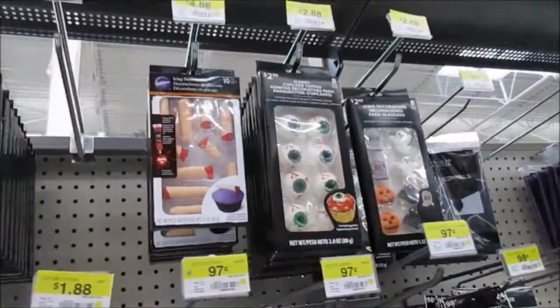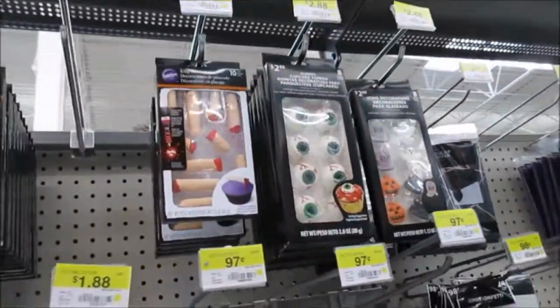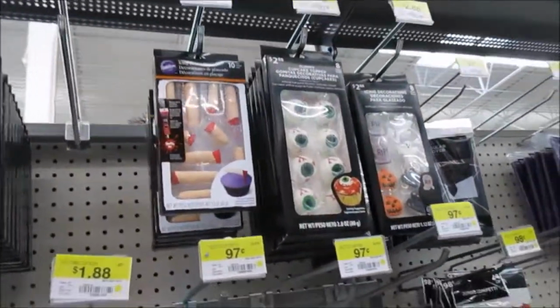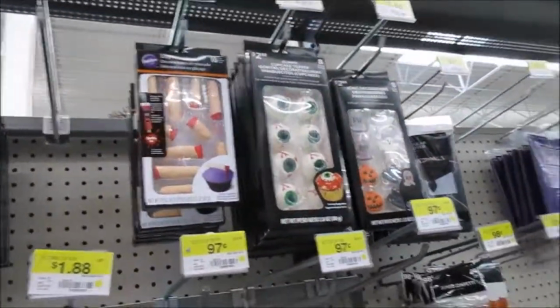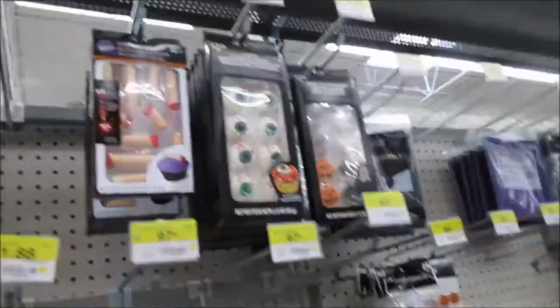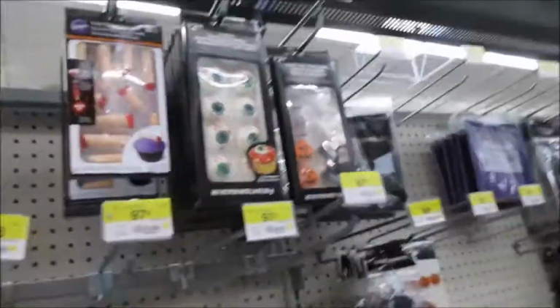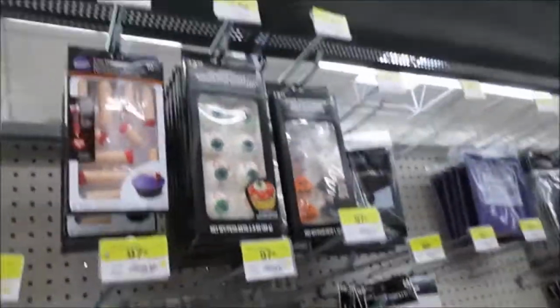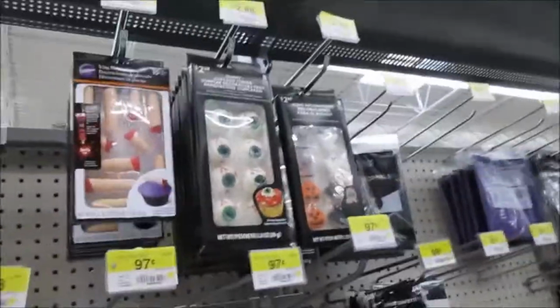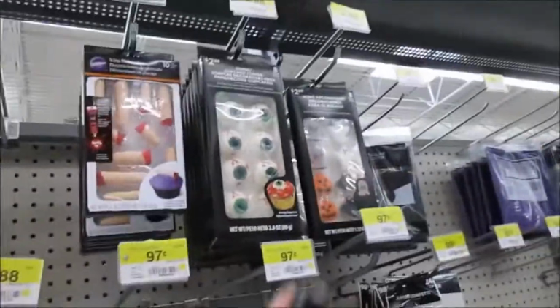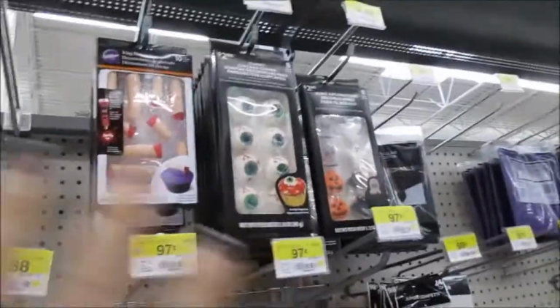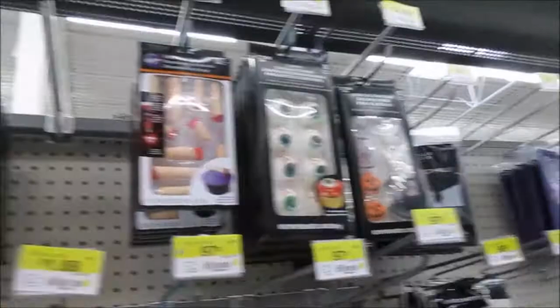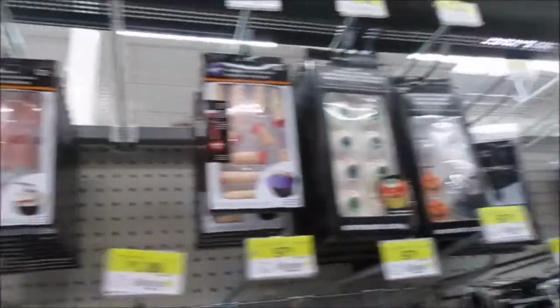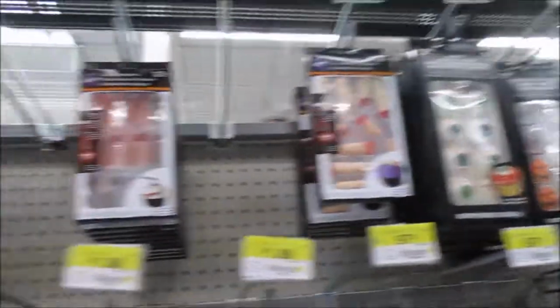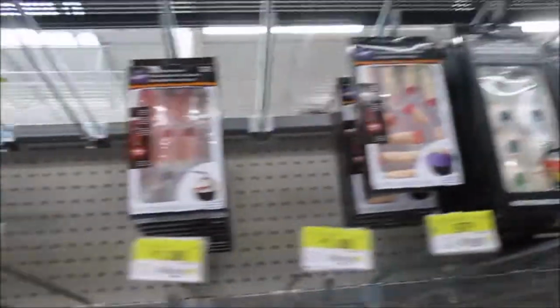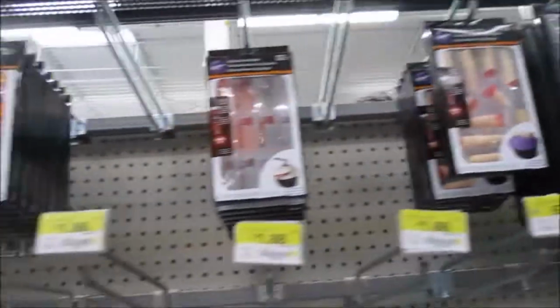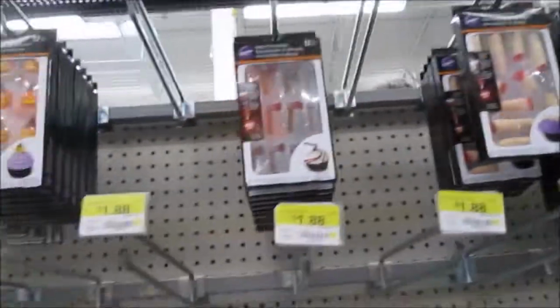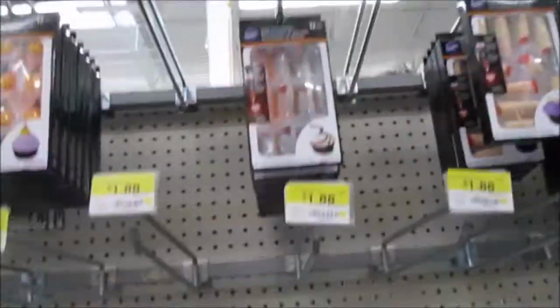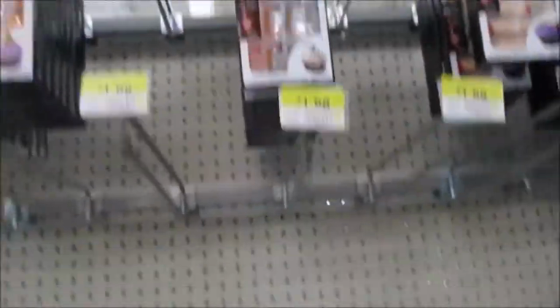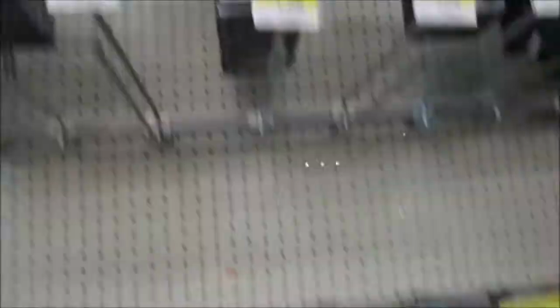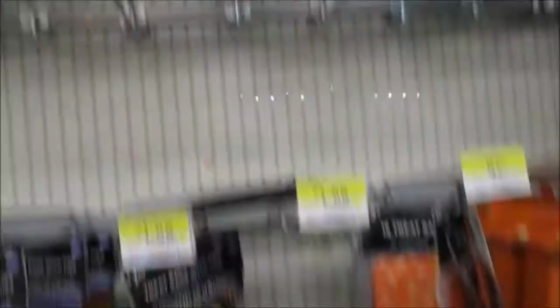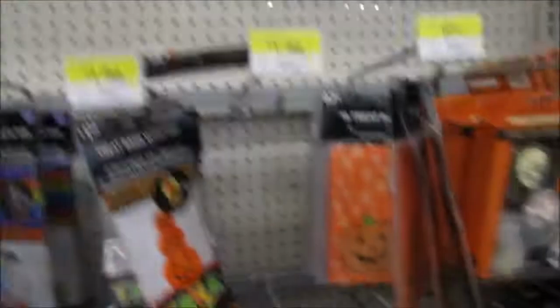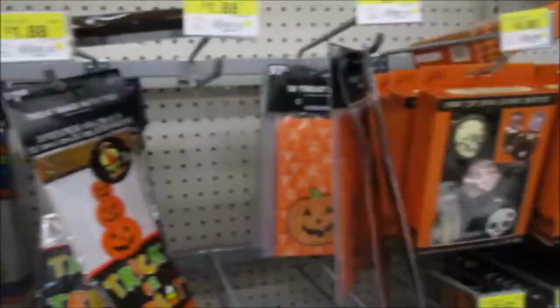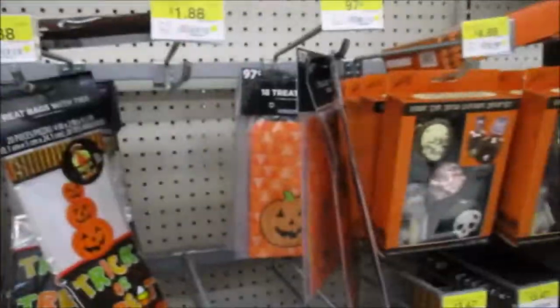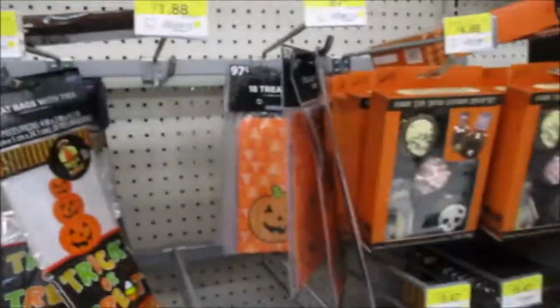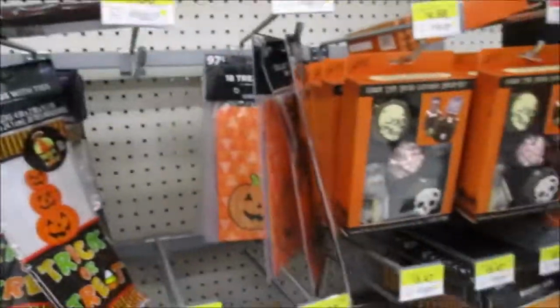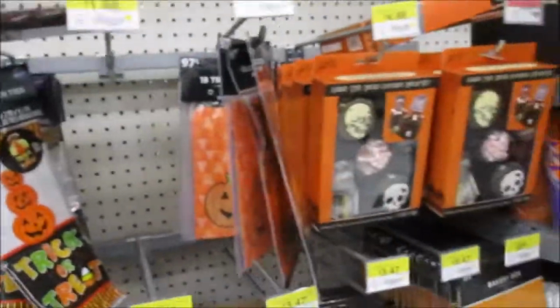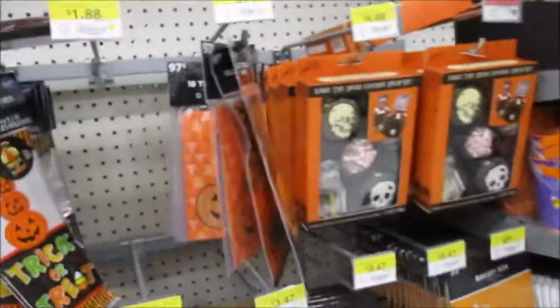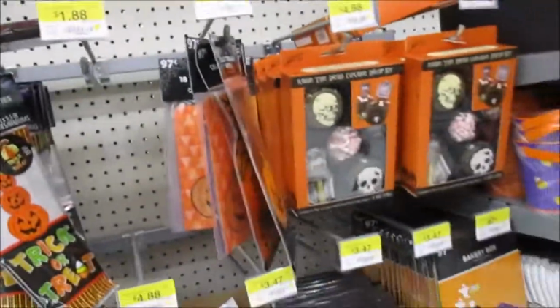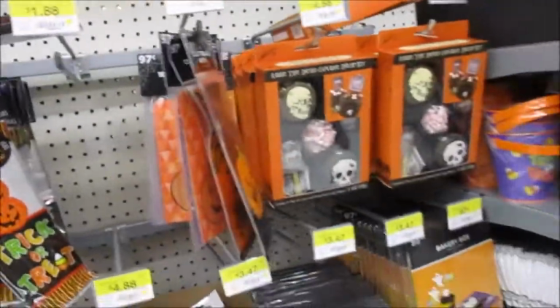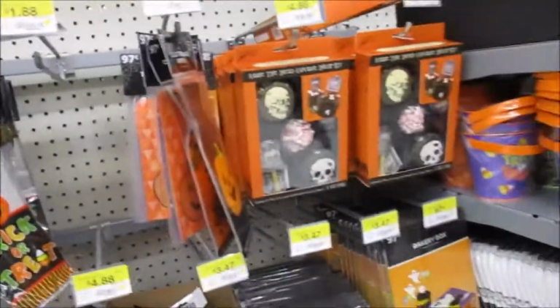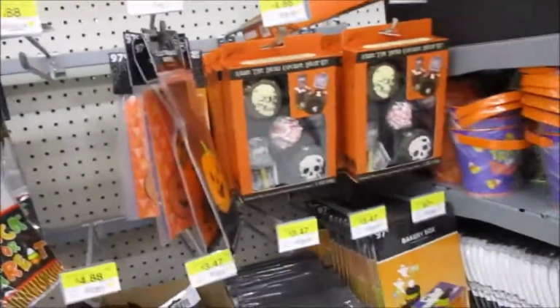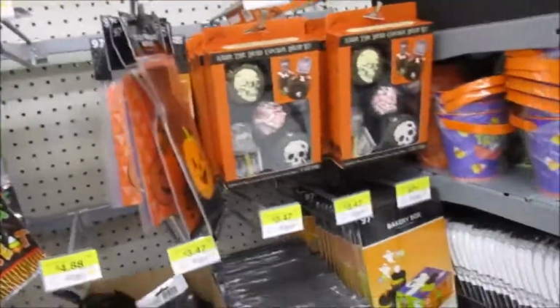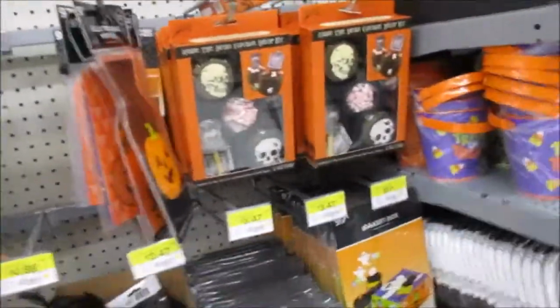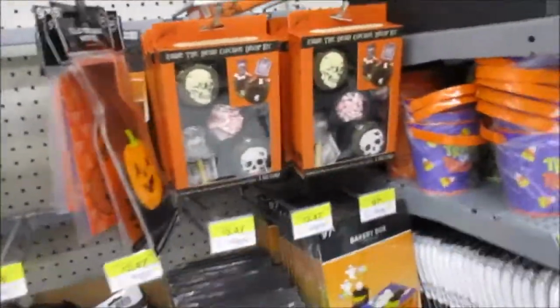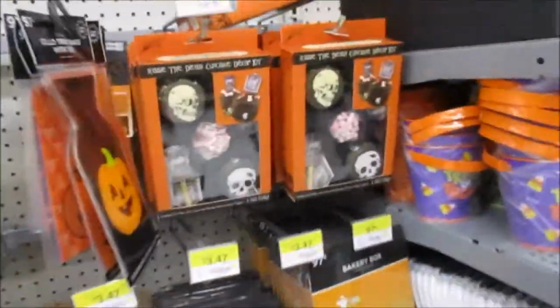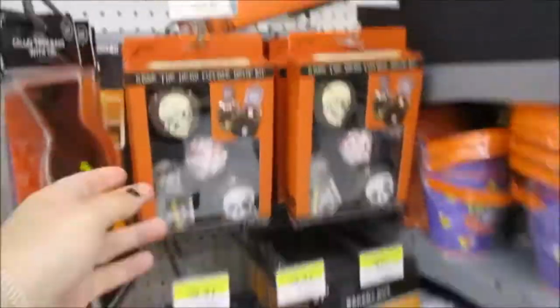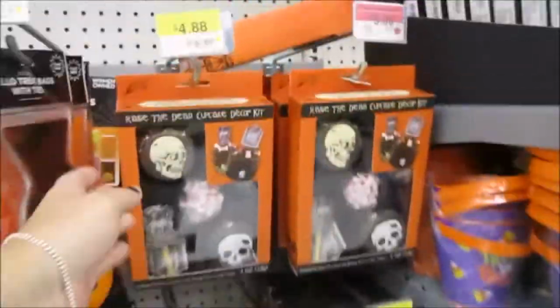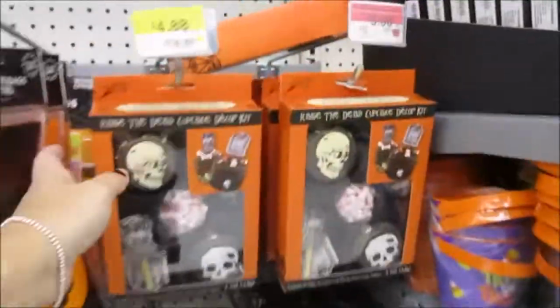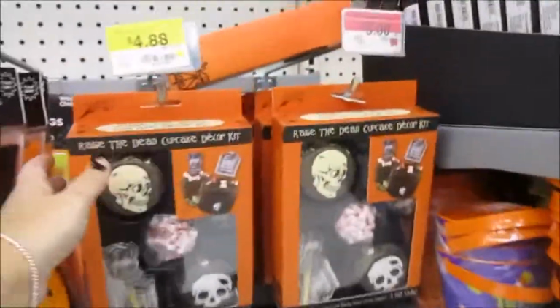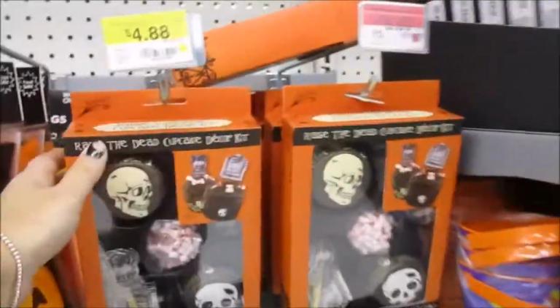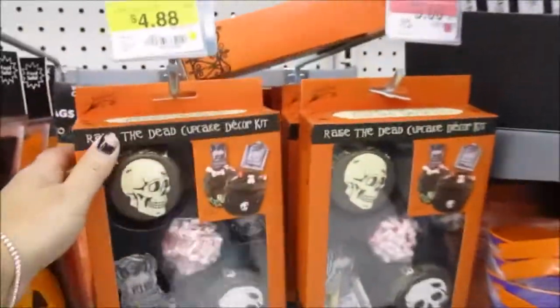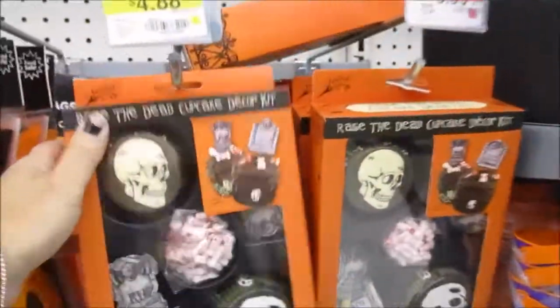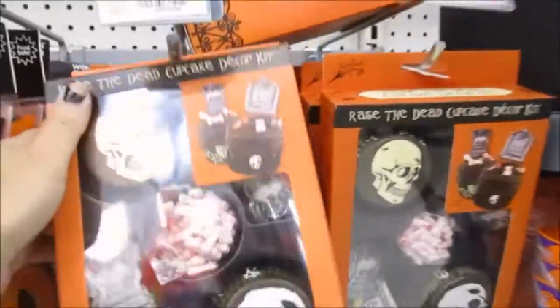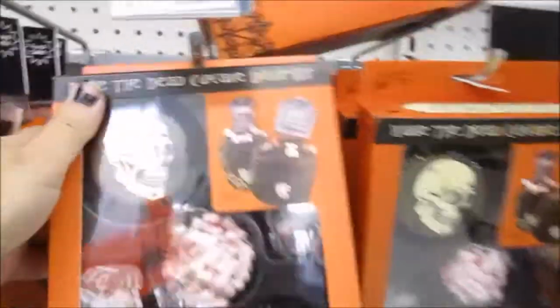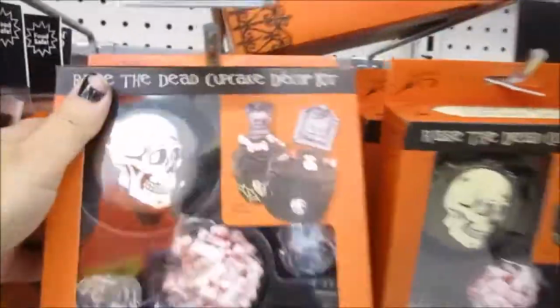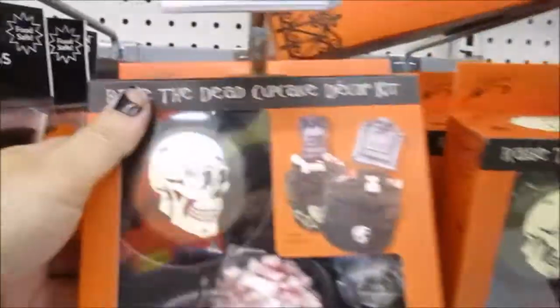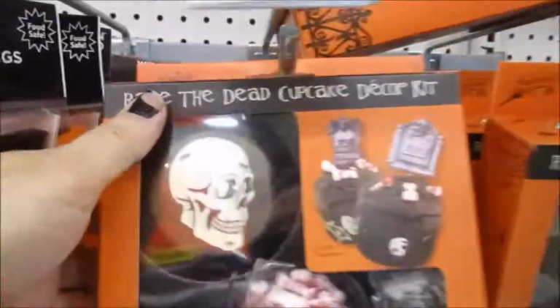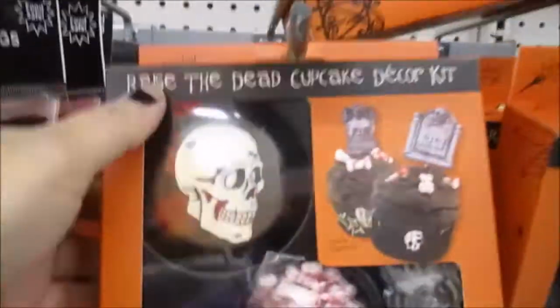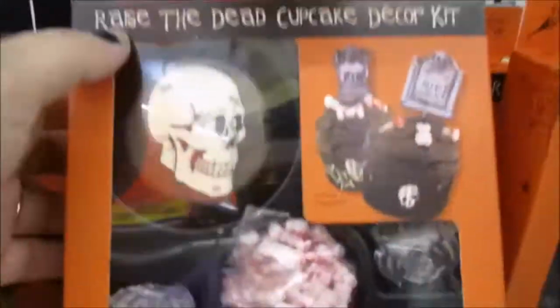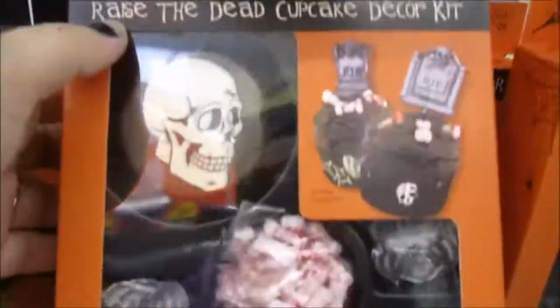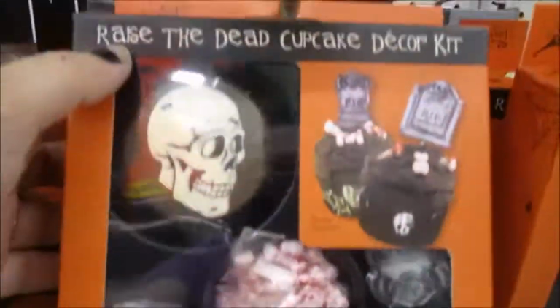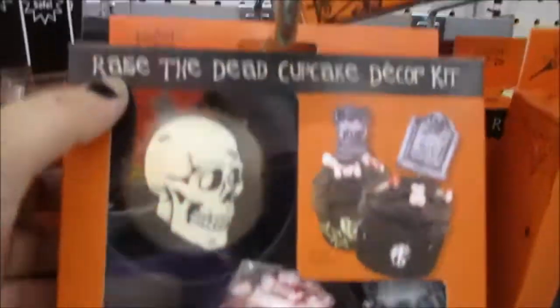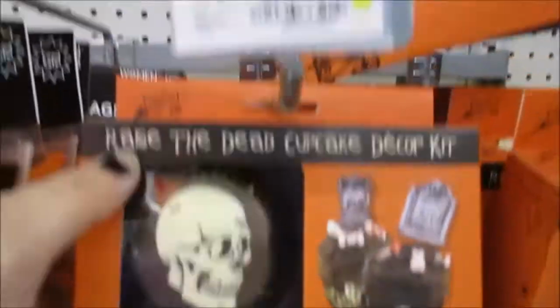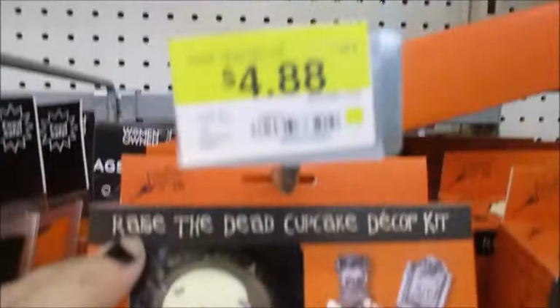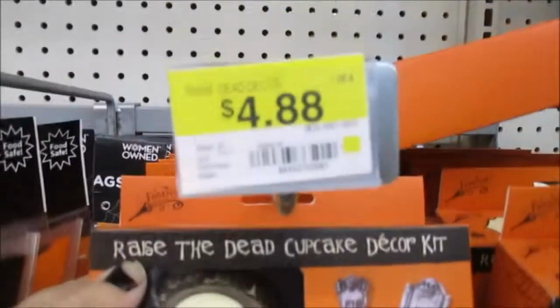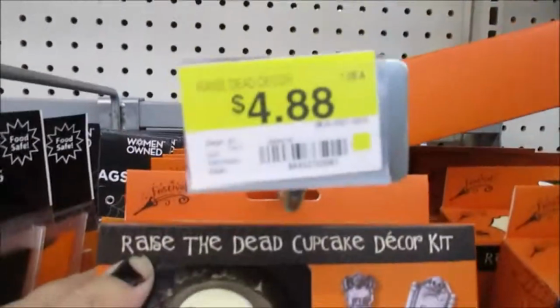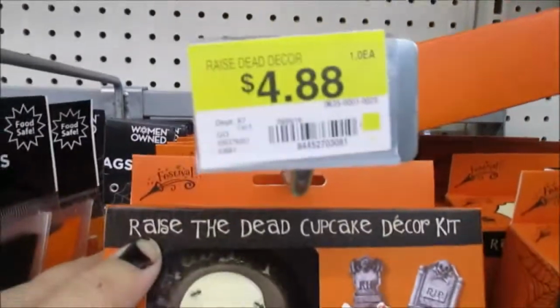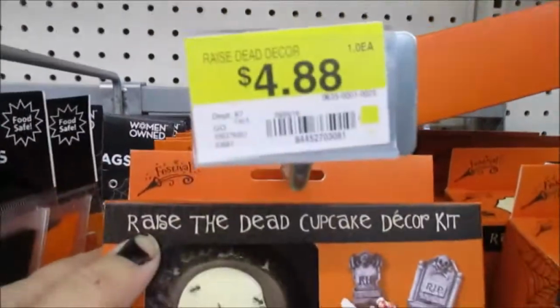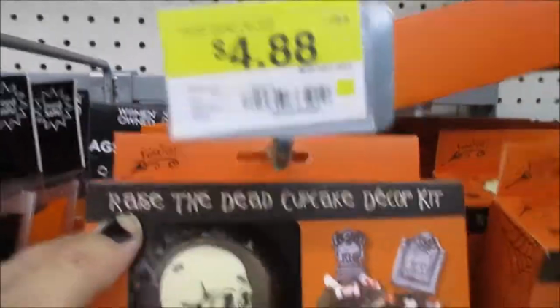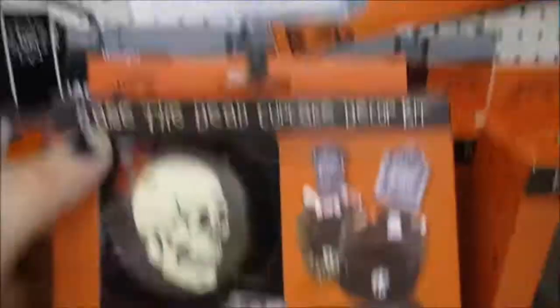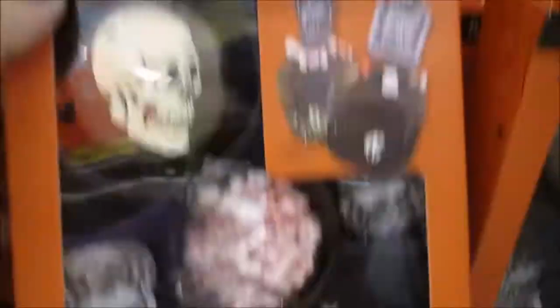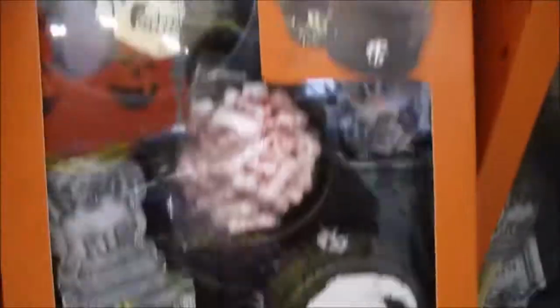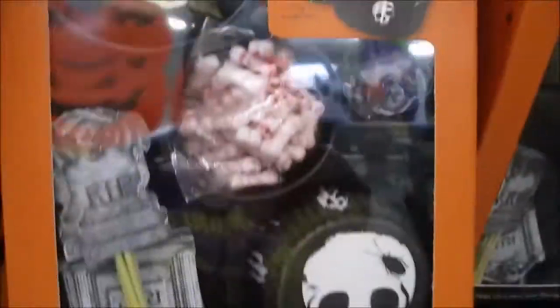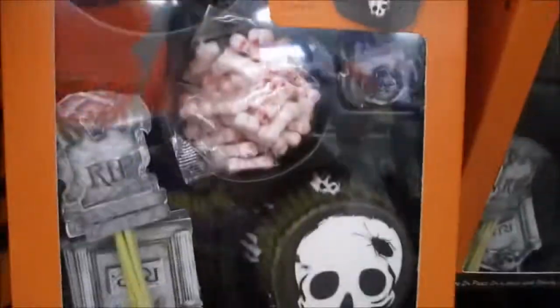Oh my god, our cupcake decorations up here. Oh I like this — the 'Raise the Dead' cupcake kit, this is $4.88.